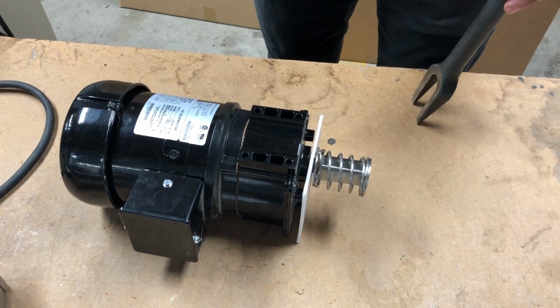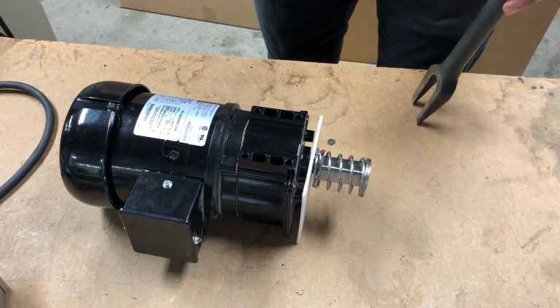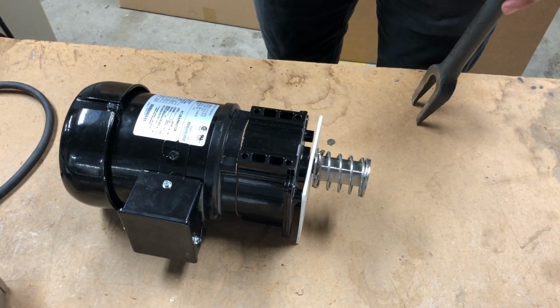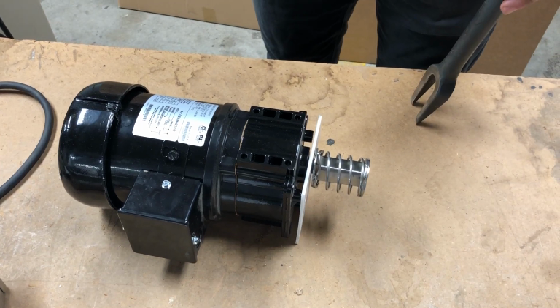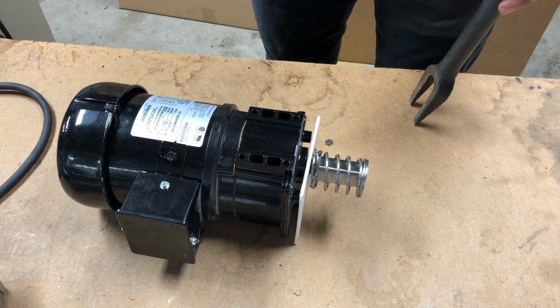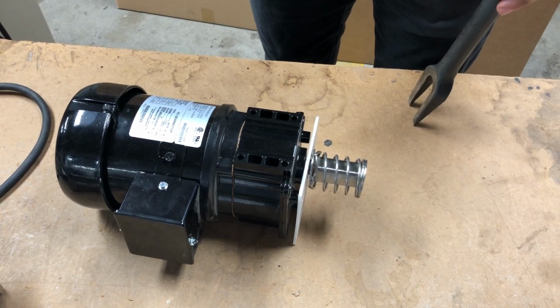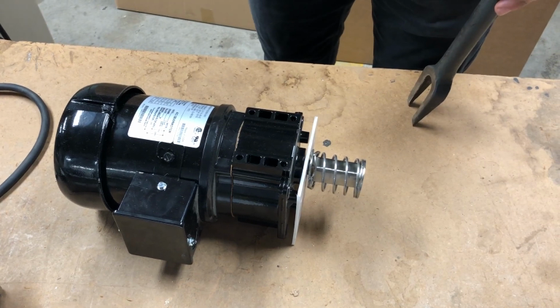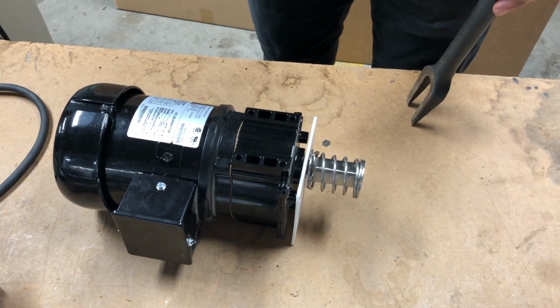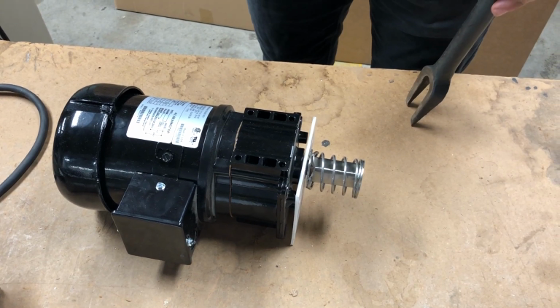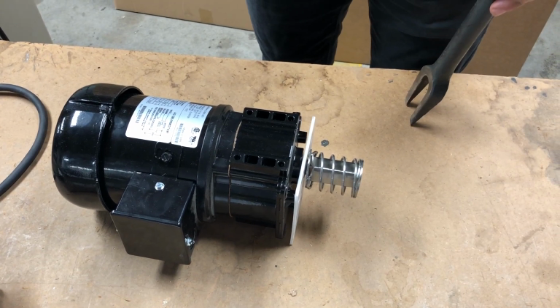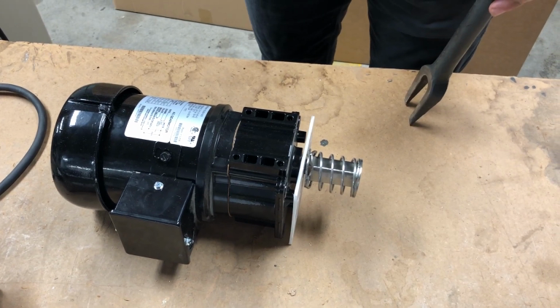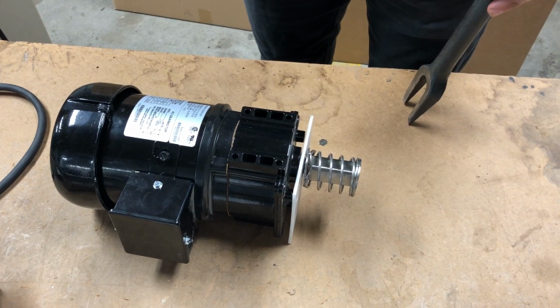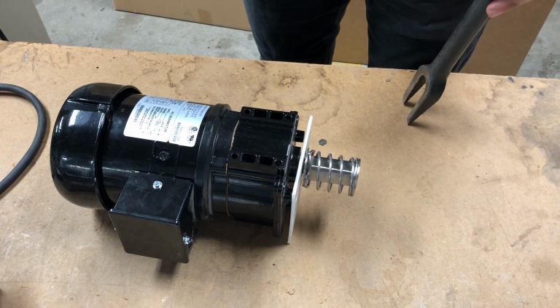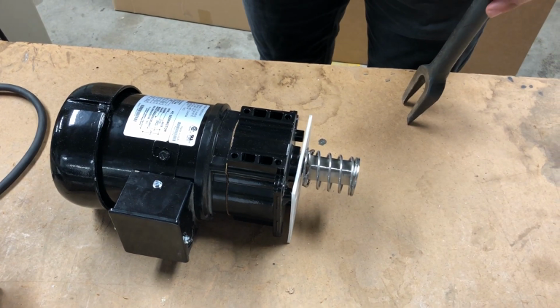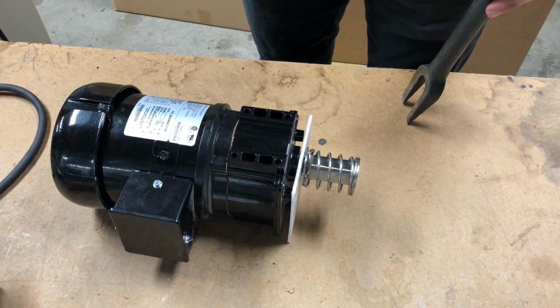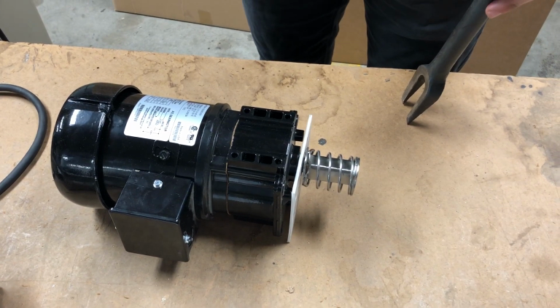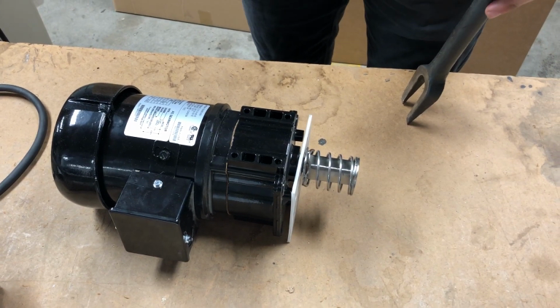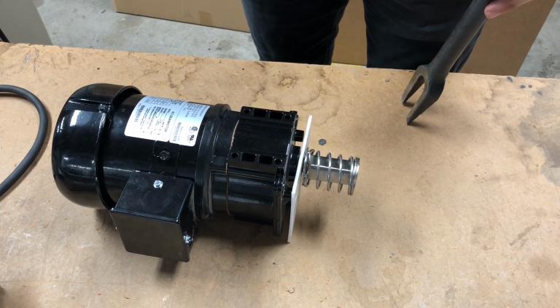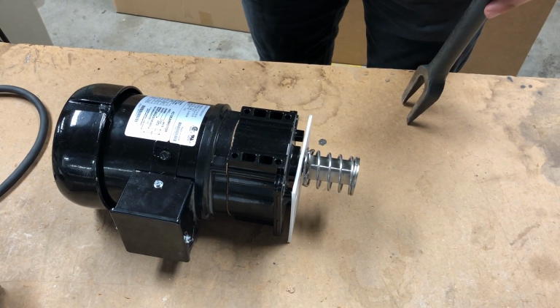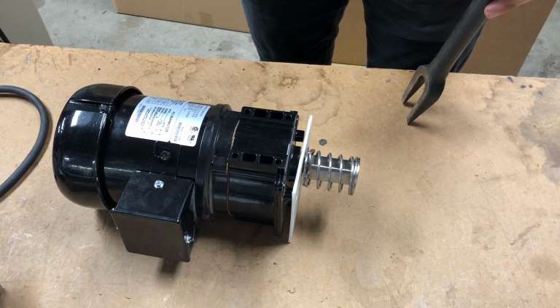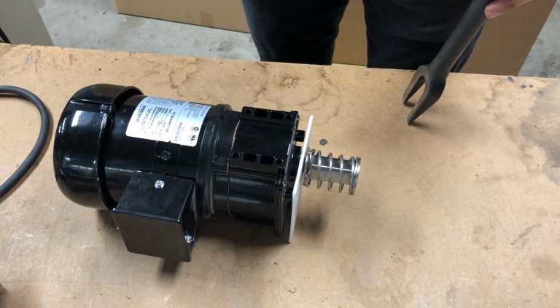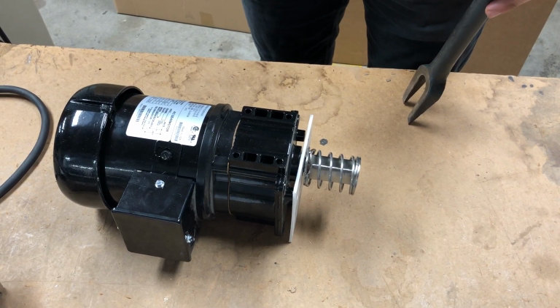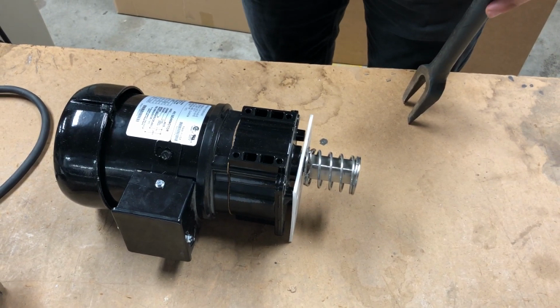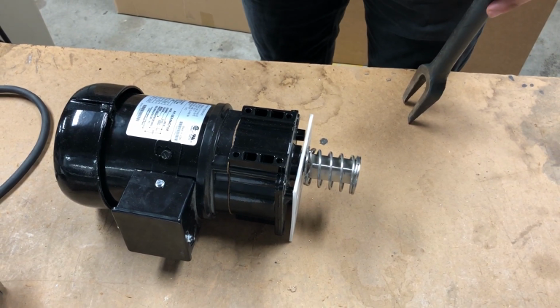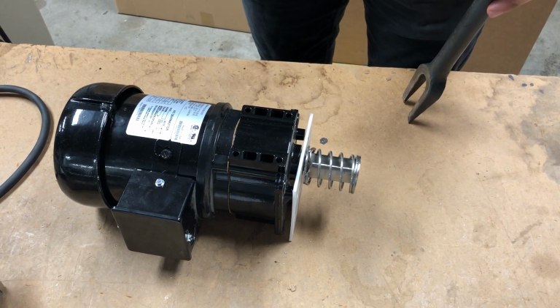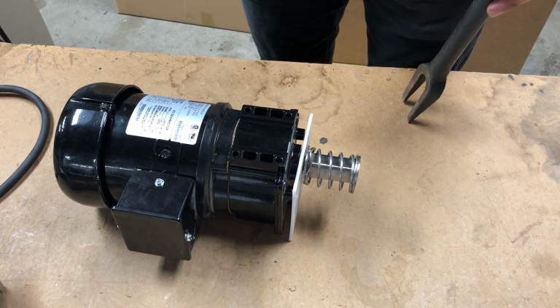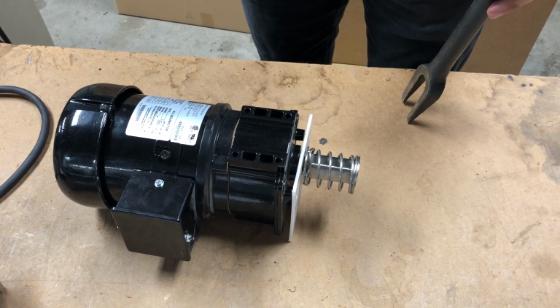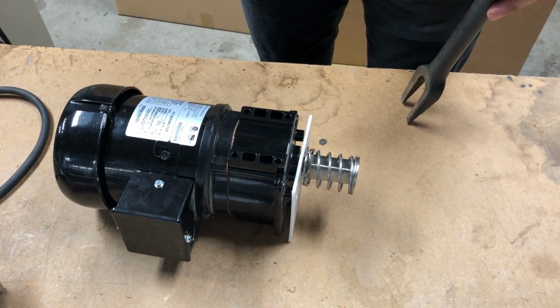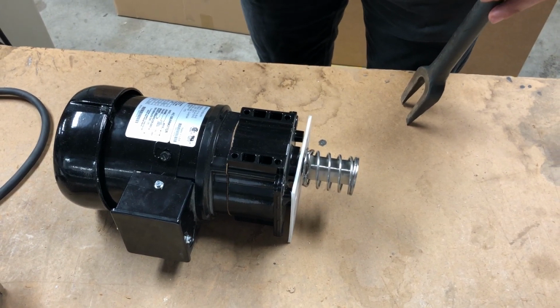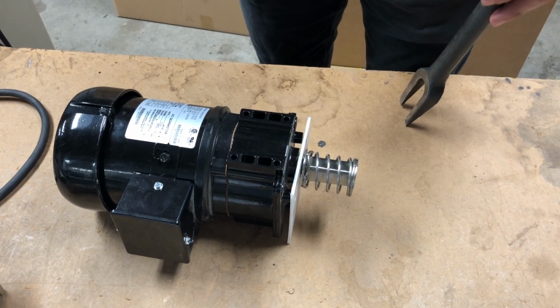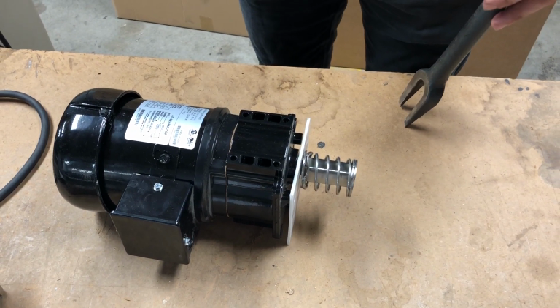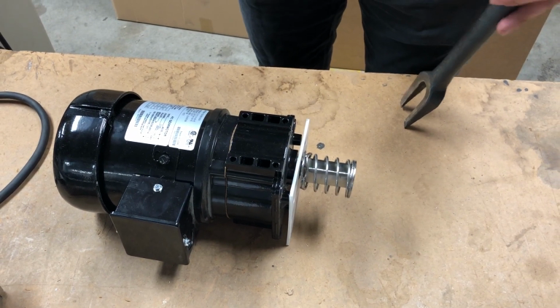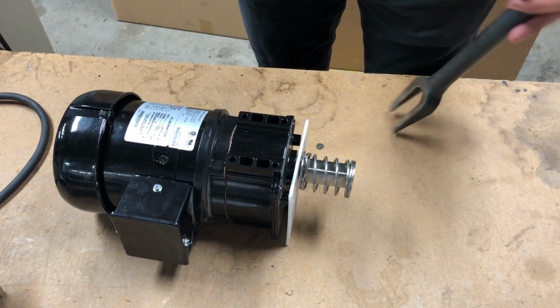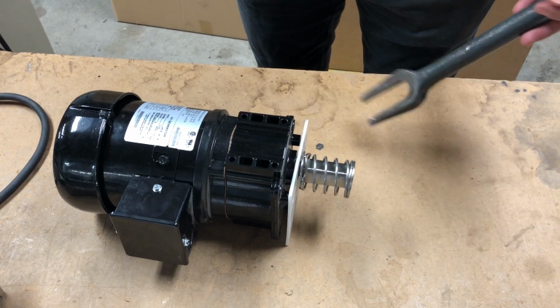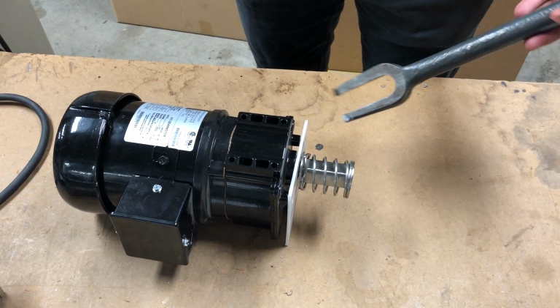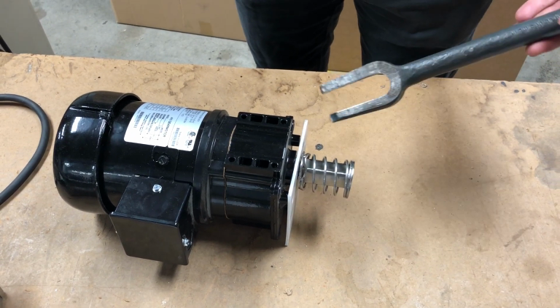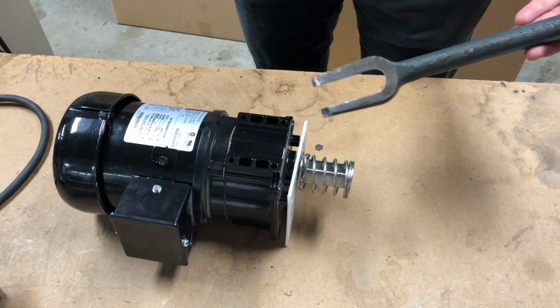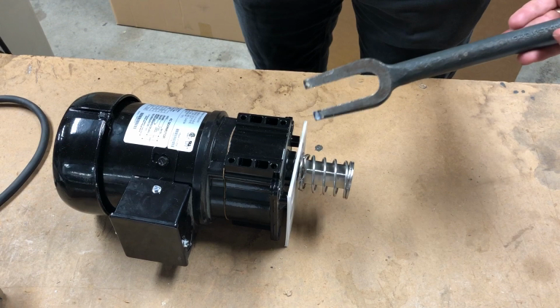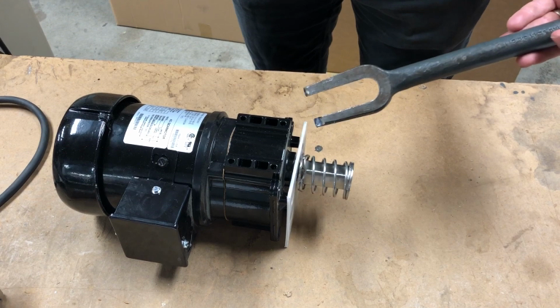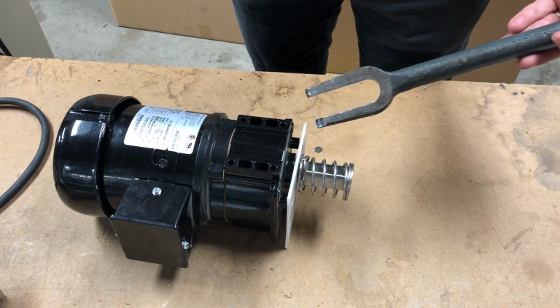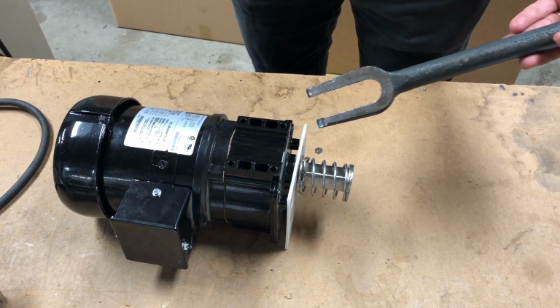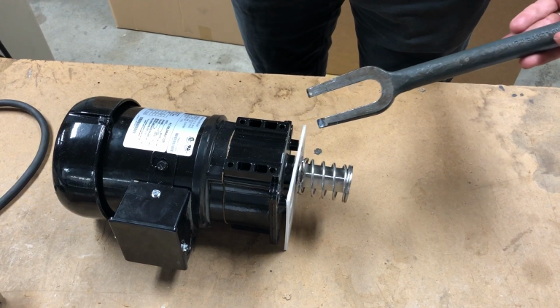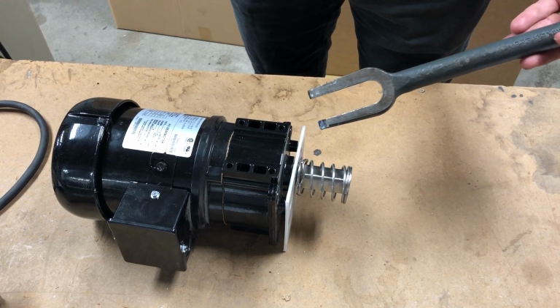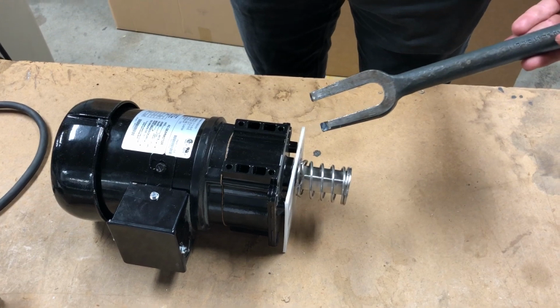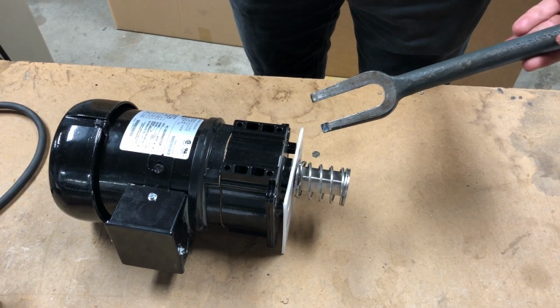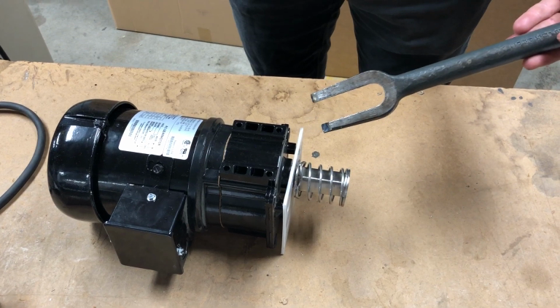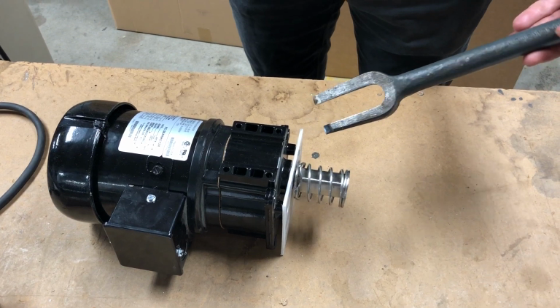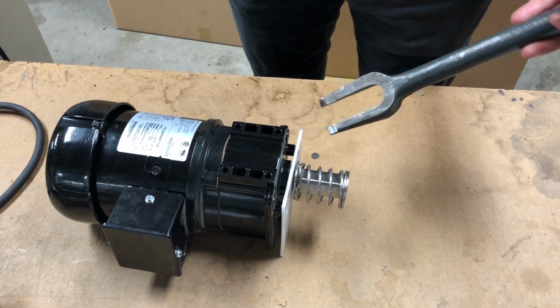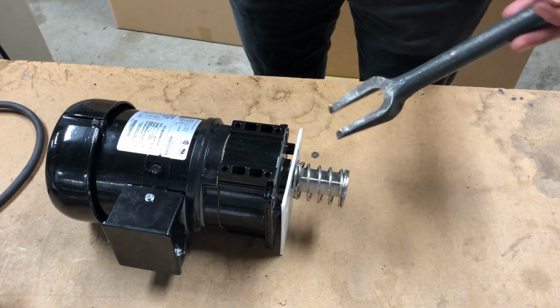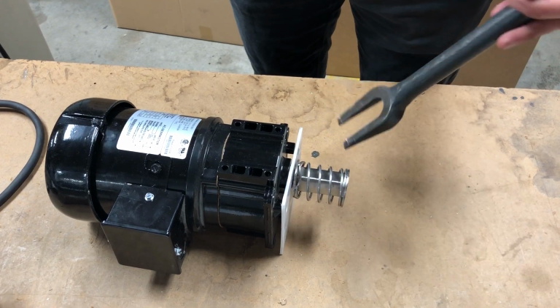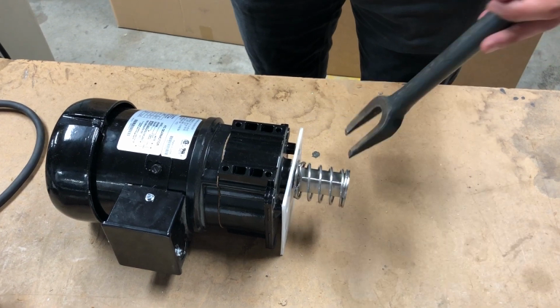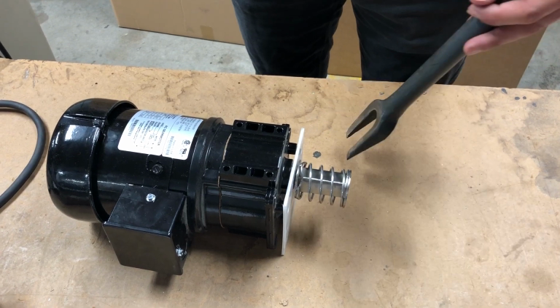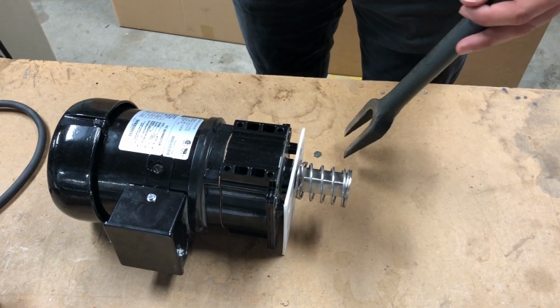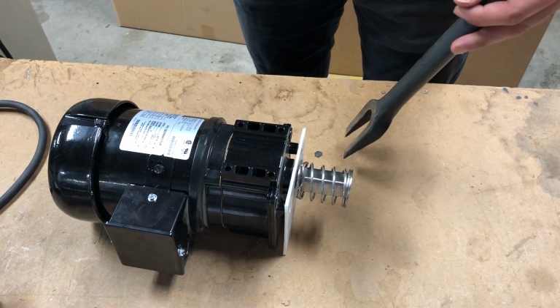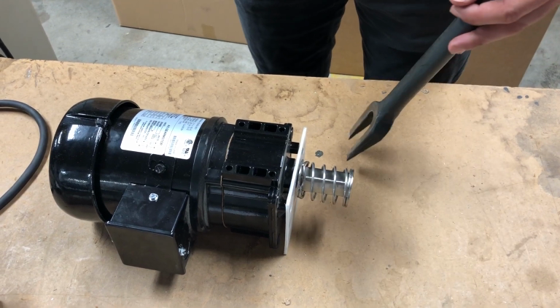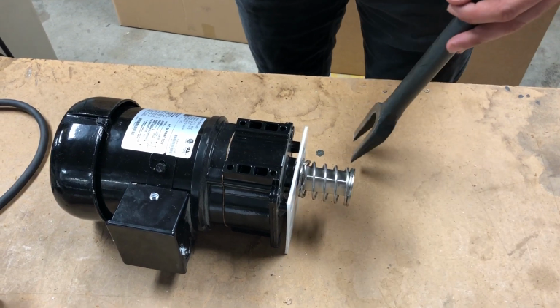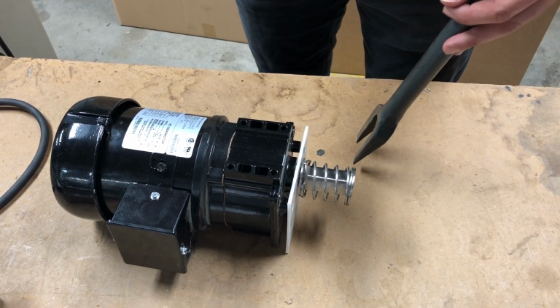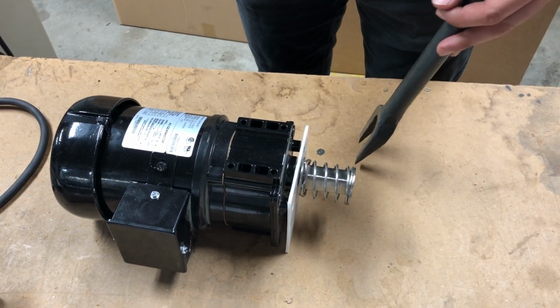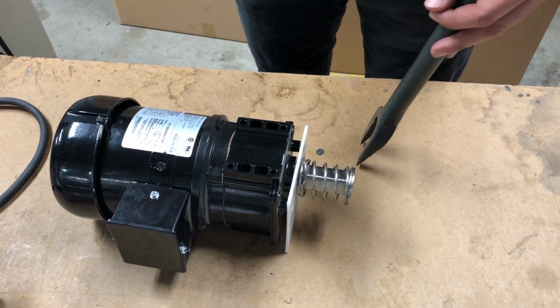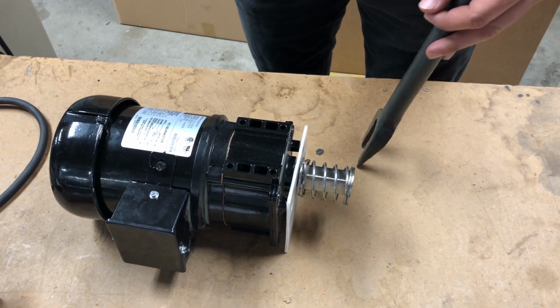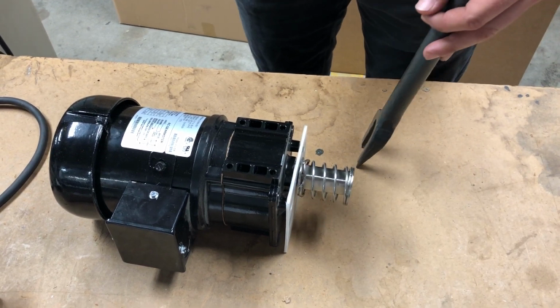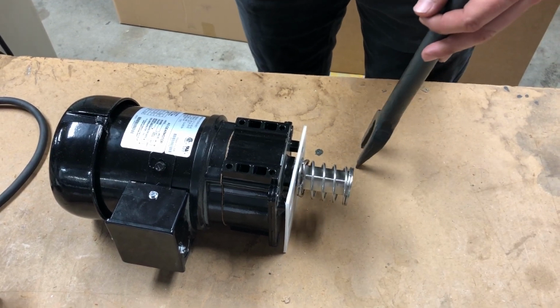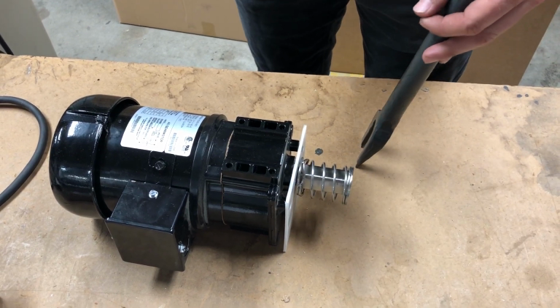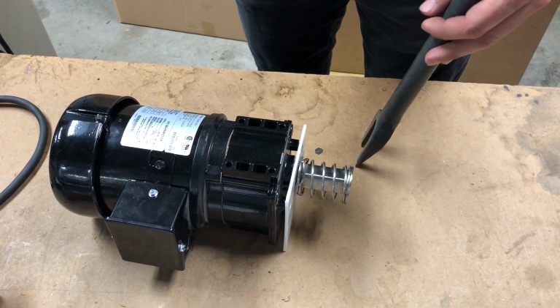To remove existing spring coupling, use a universal ball joint separator or a flathead screwdriver.